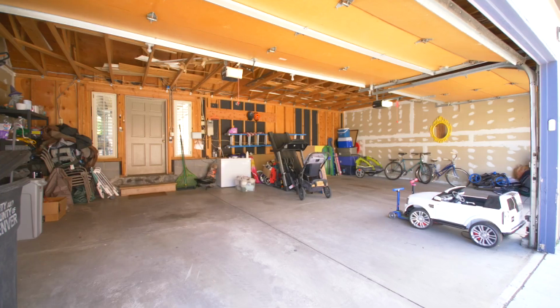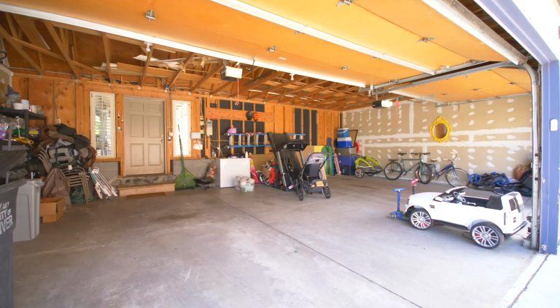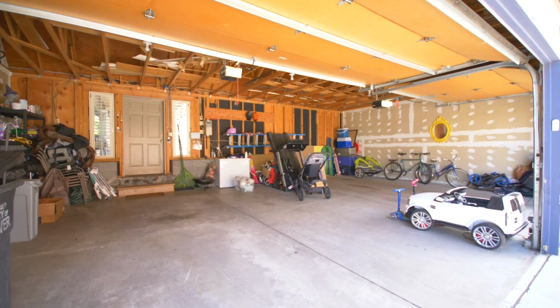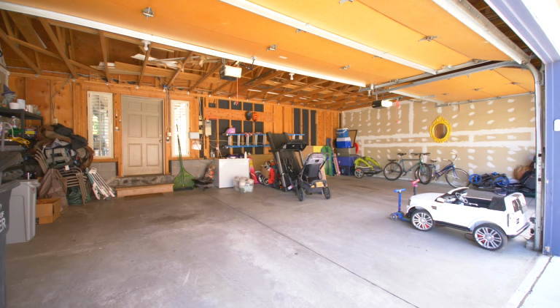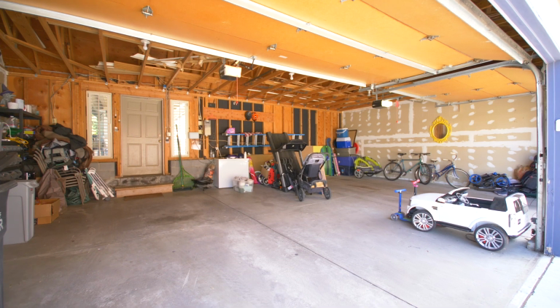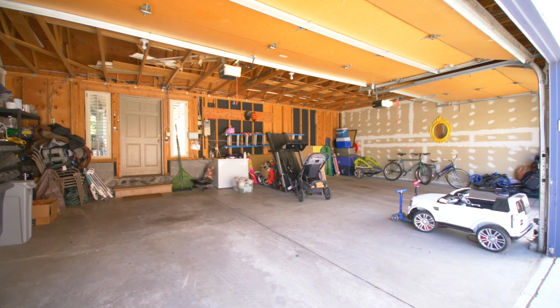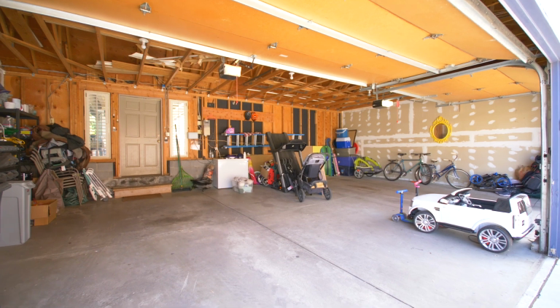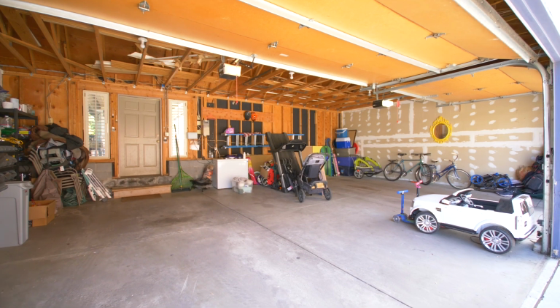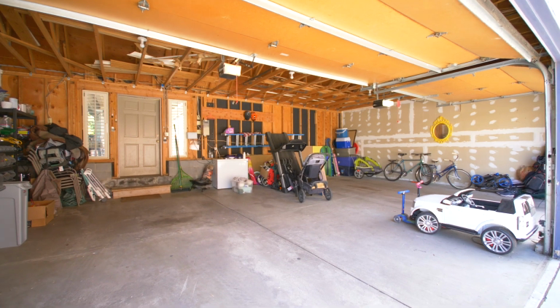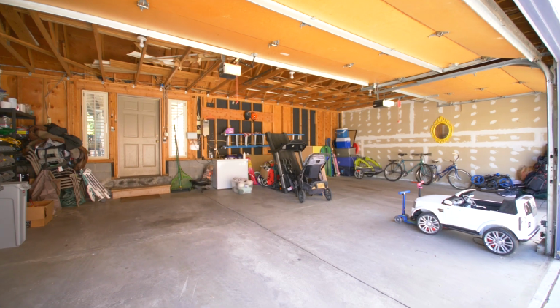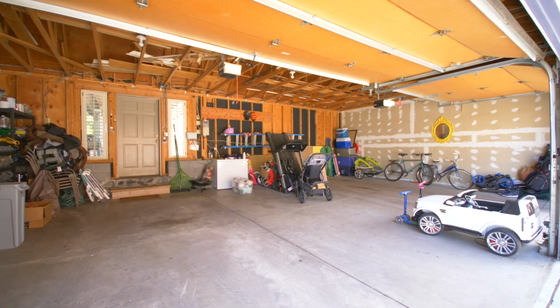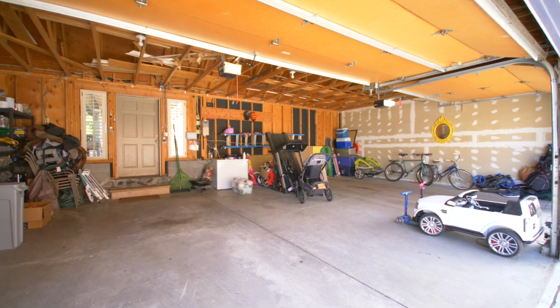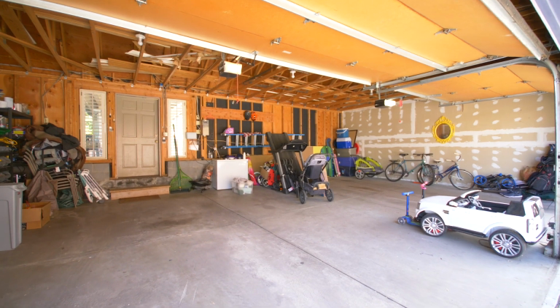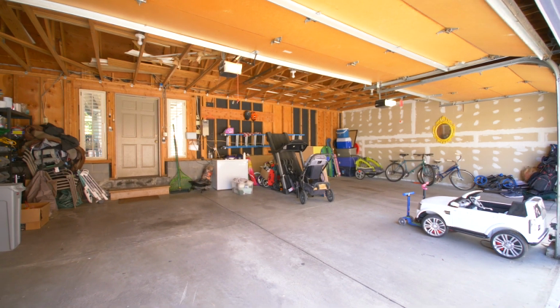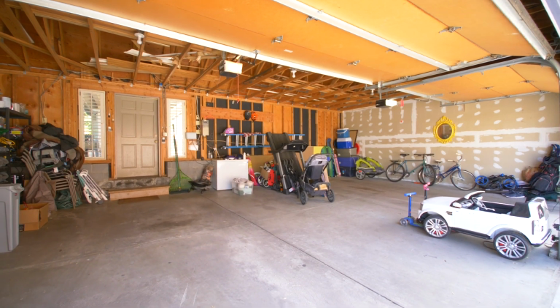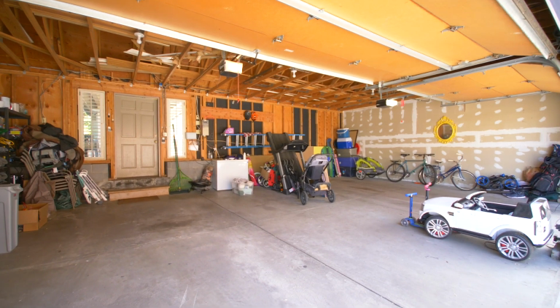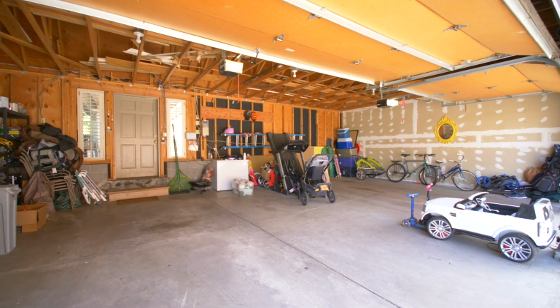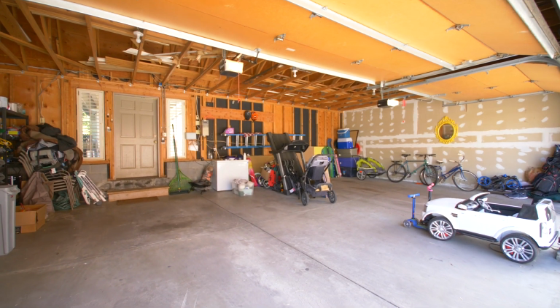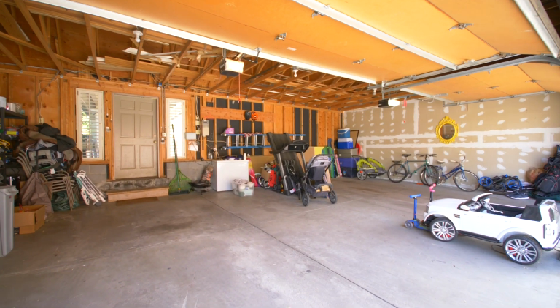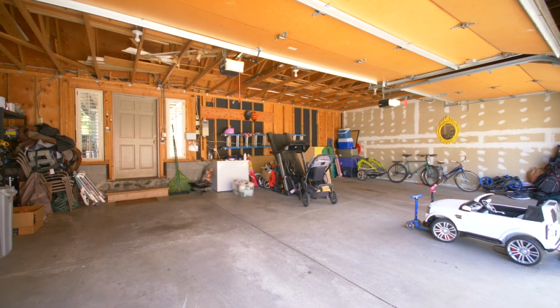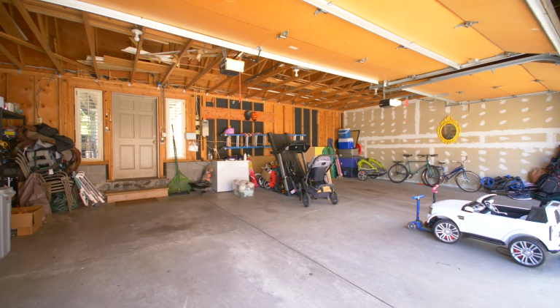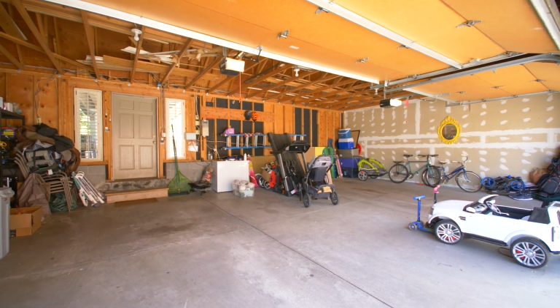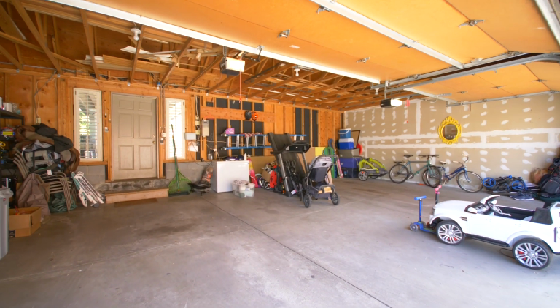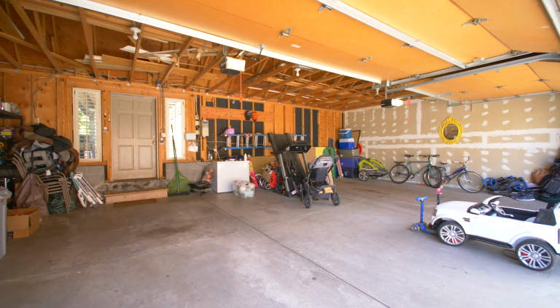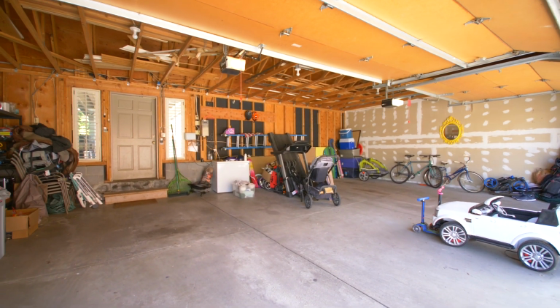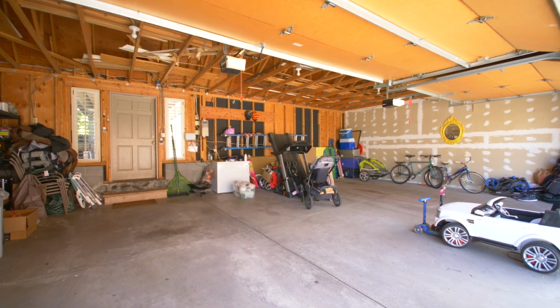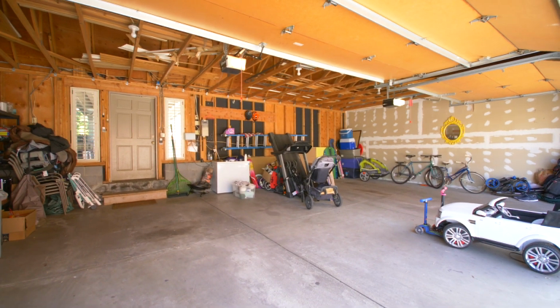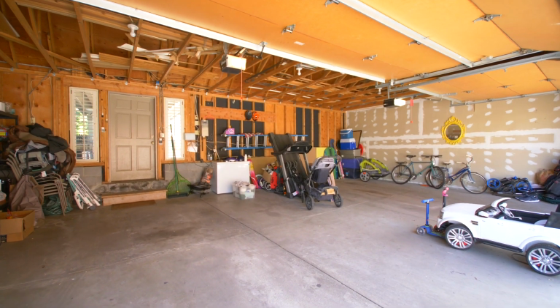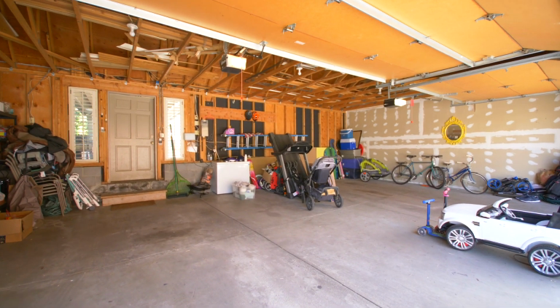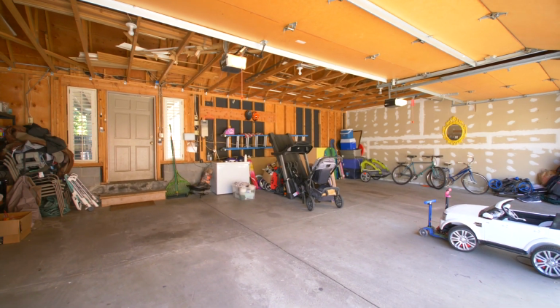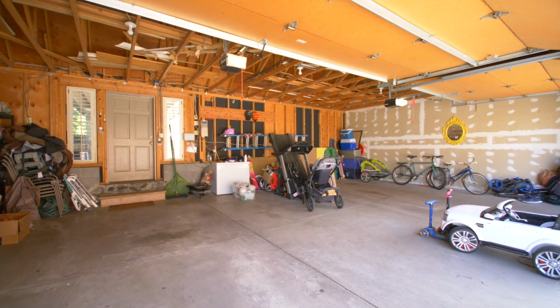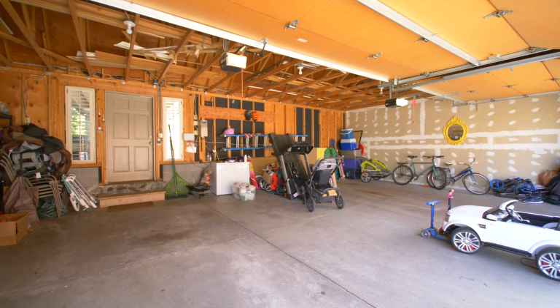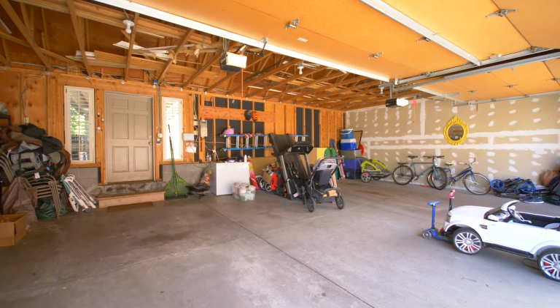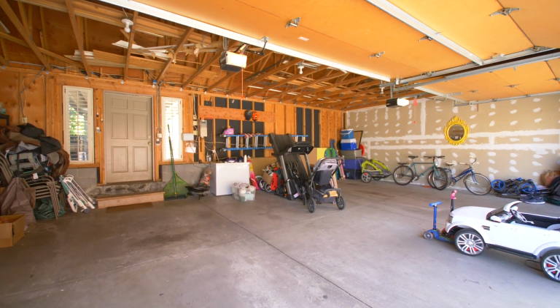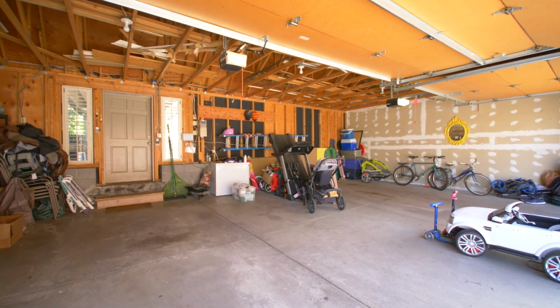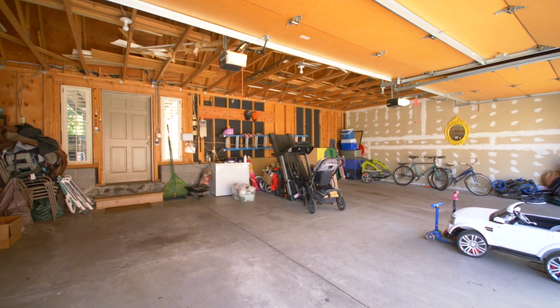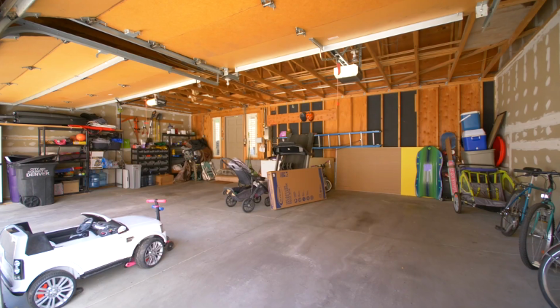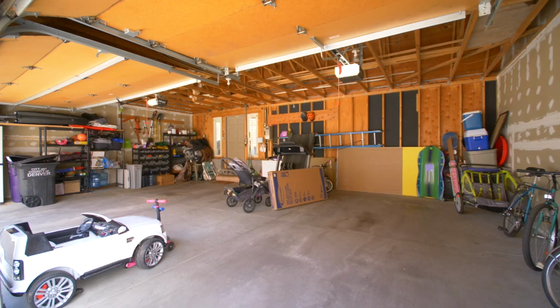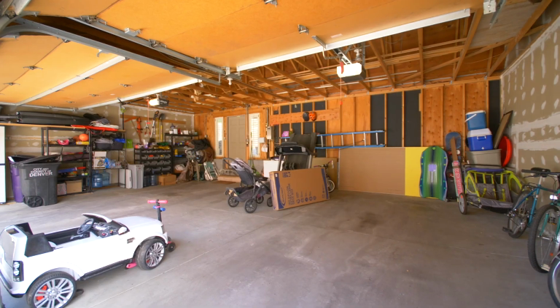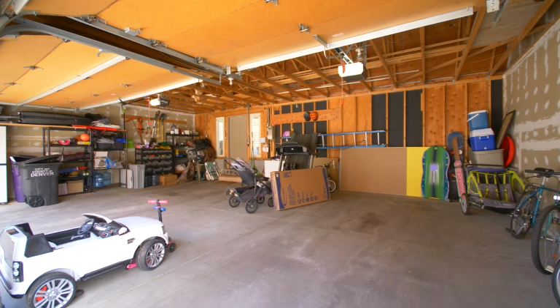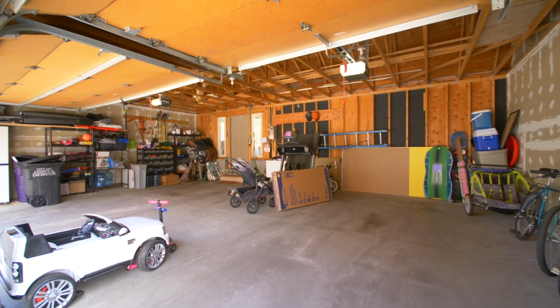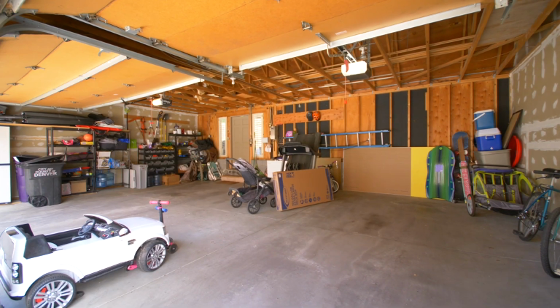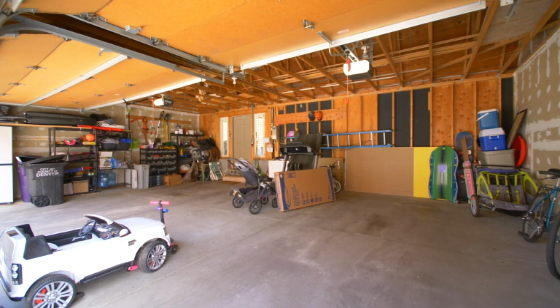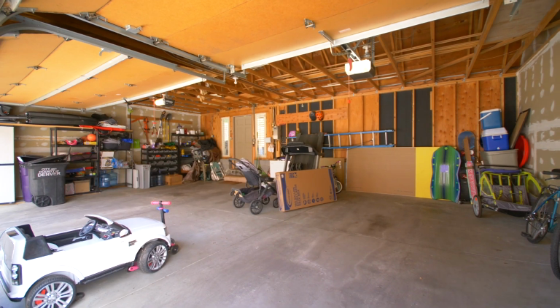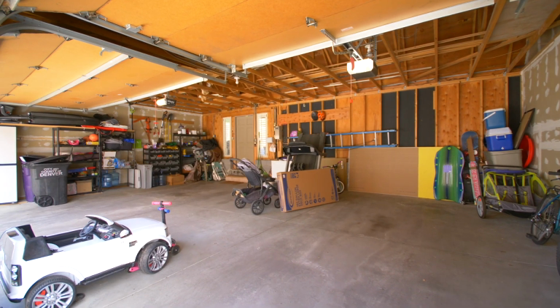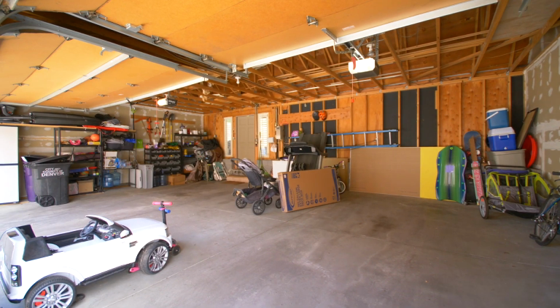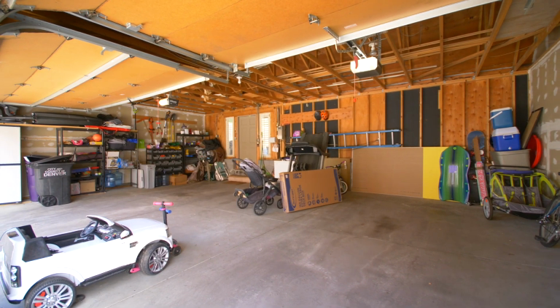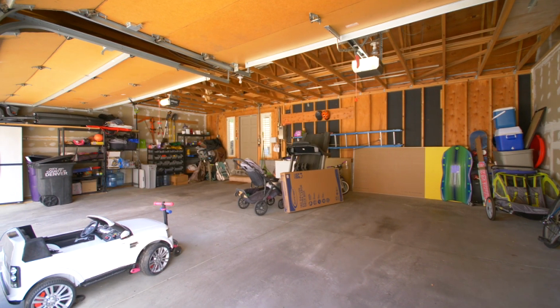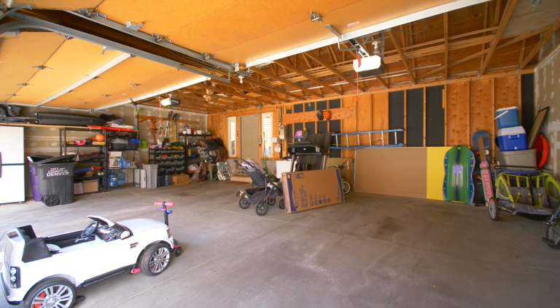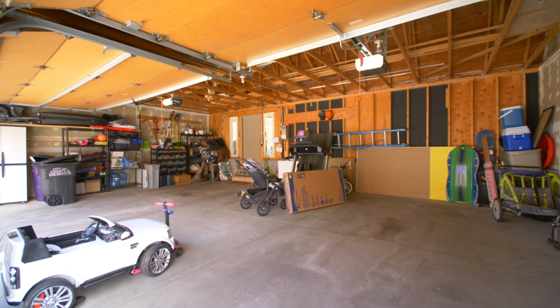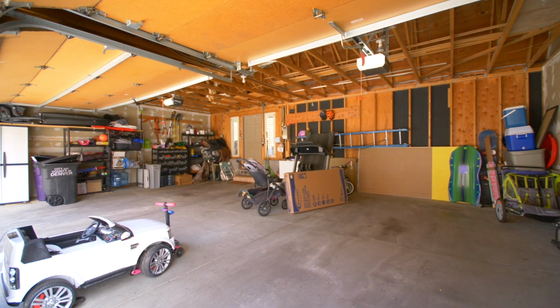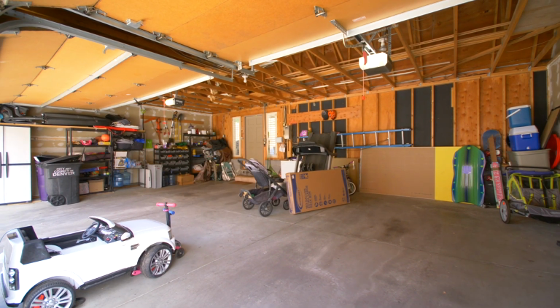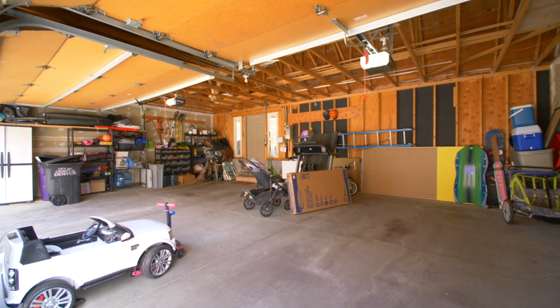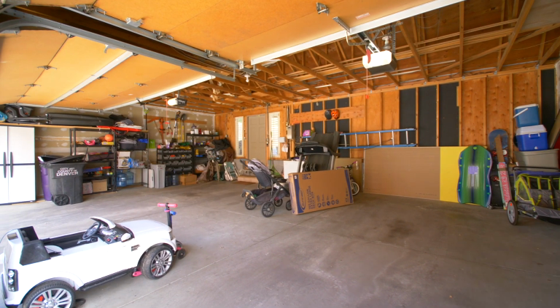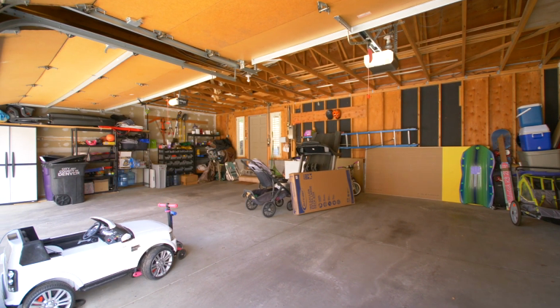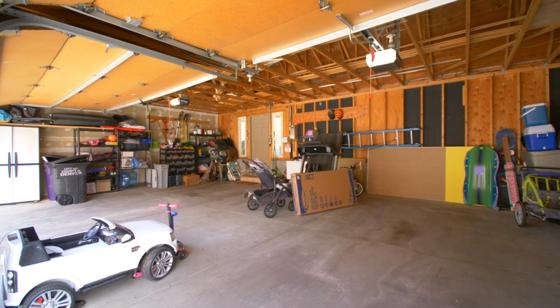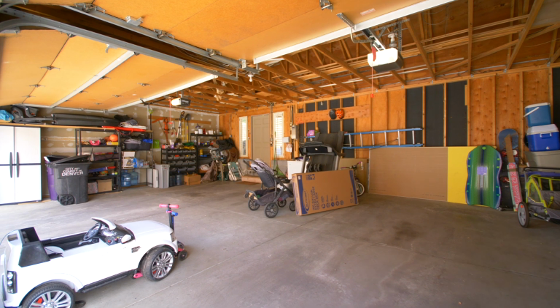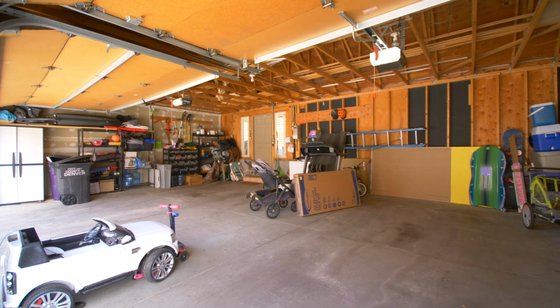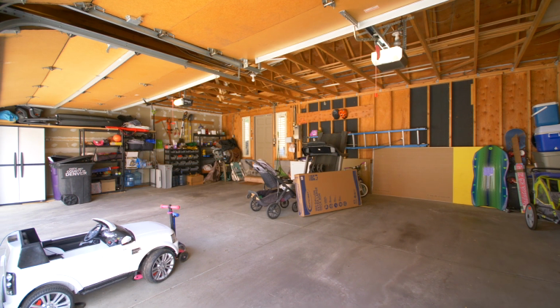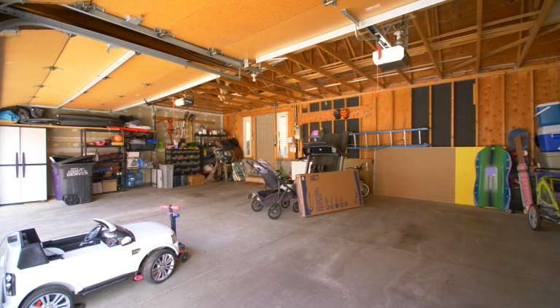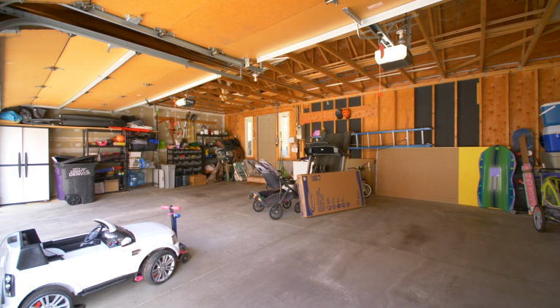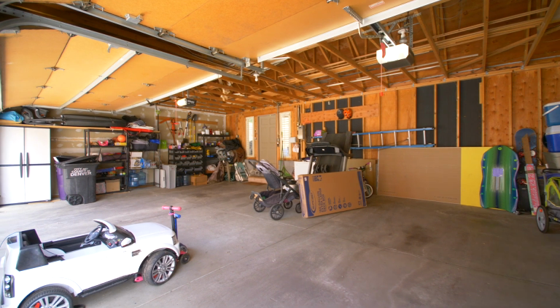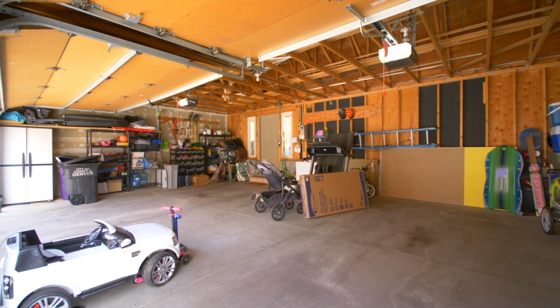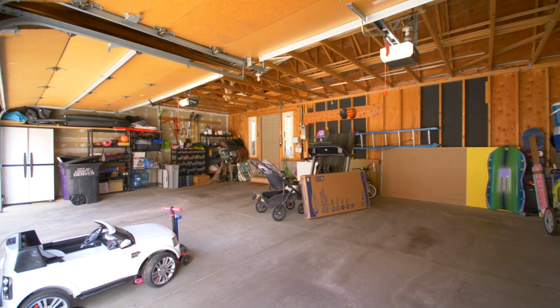This massive garage is extremely rare for inner-city Denver and can fit three cars plus all your toys.